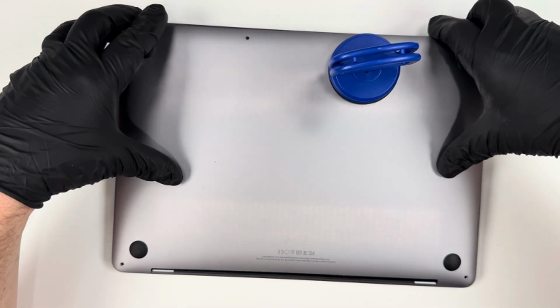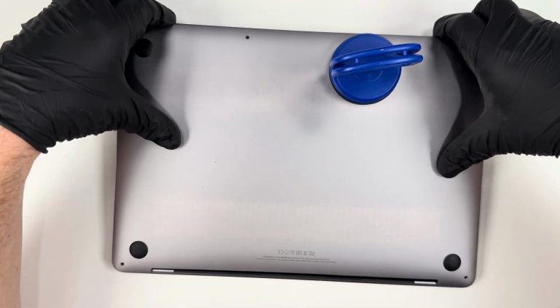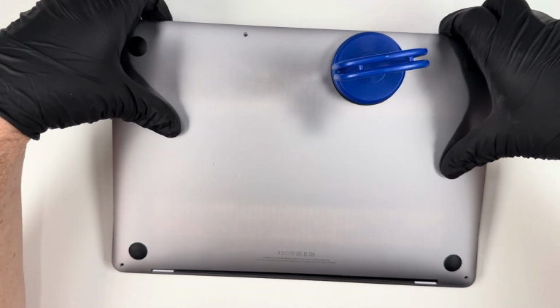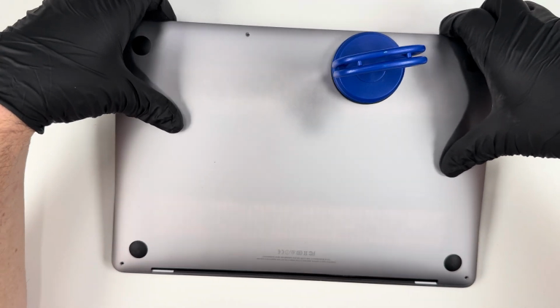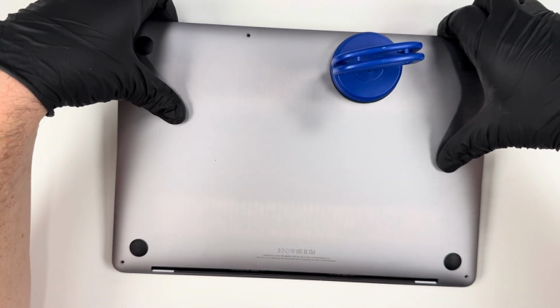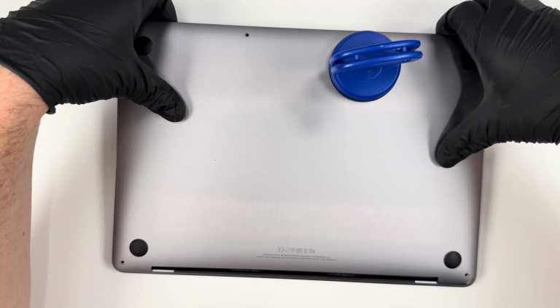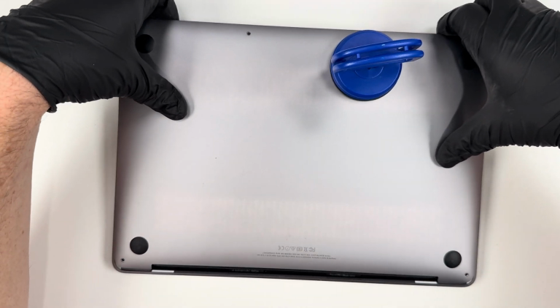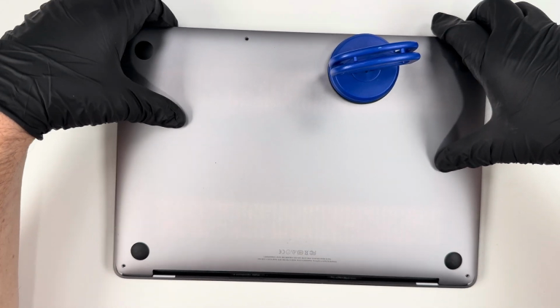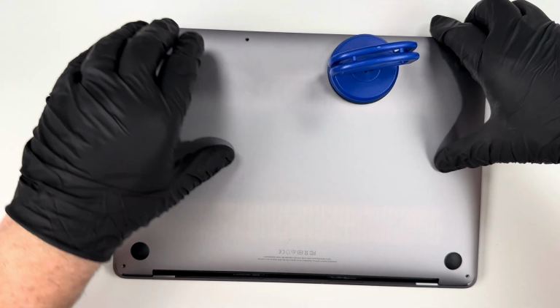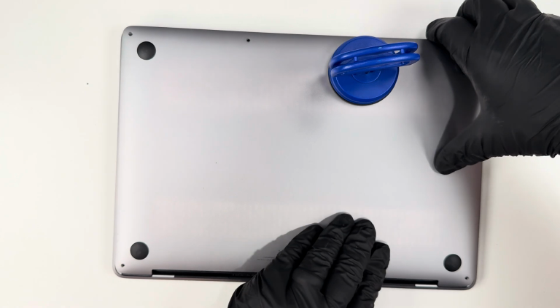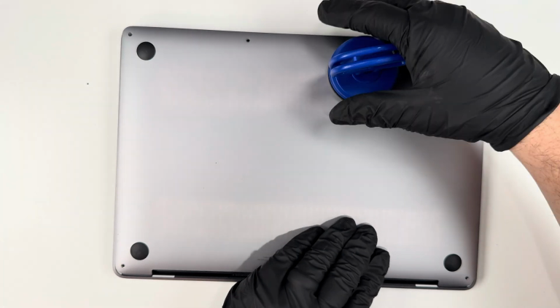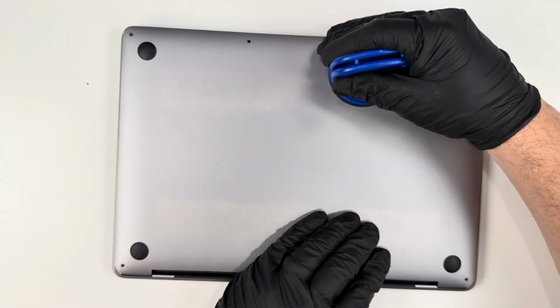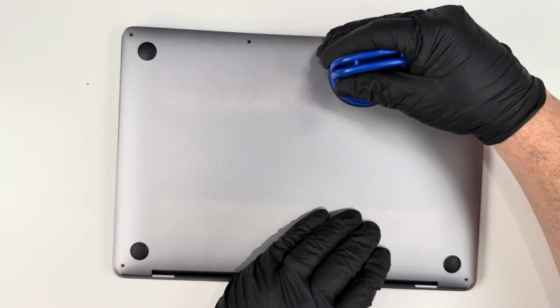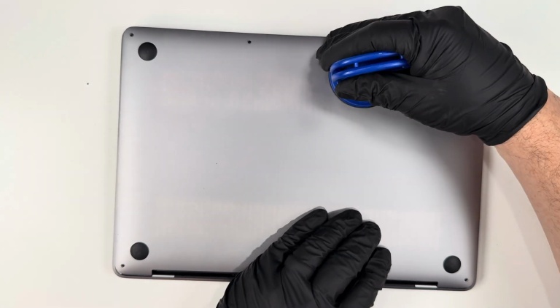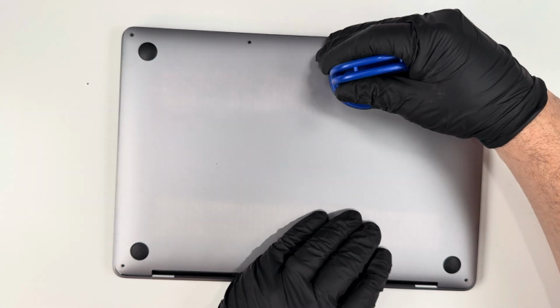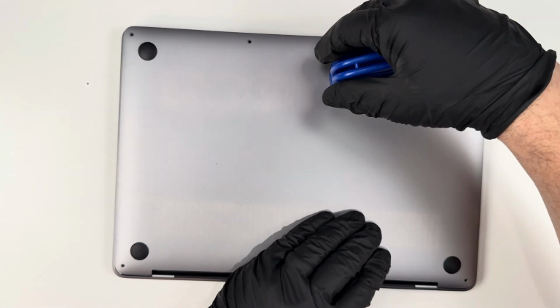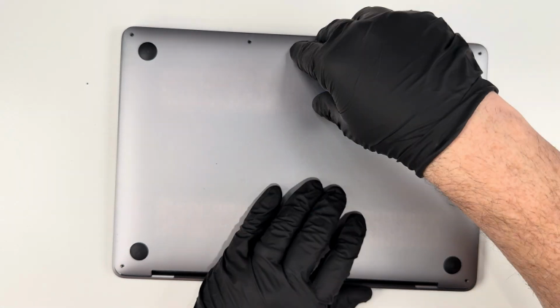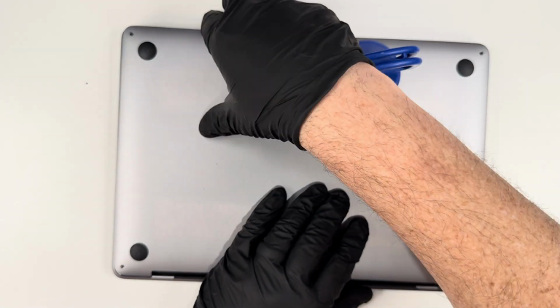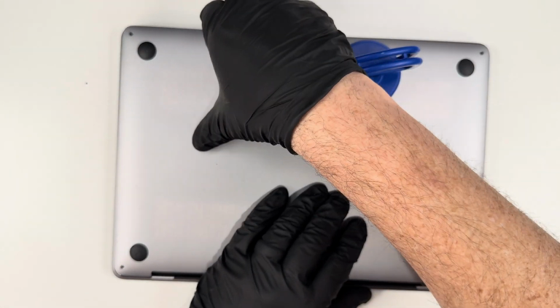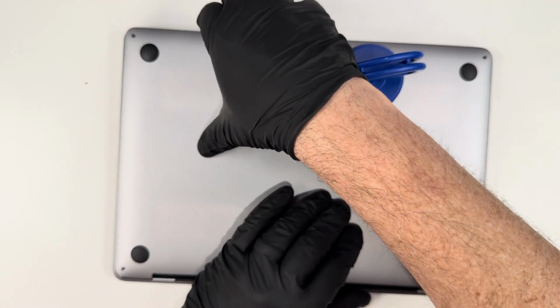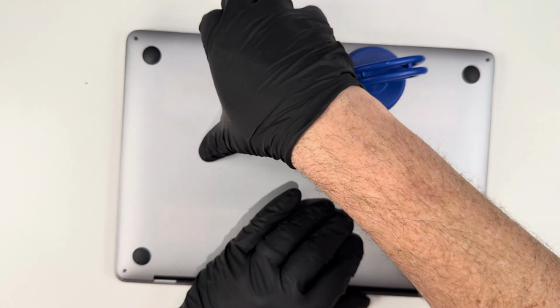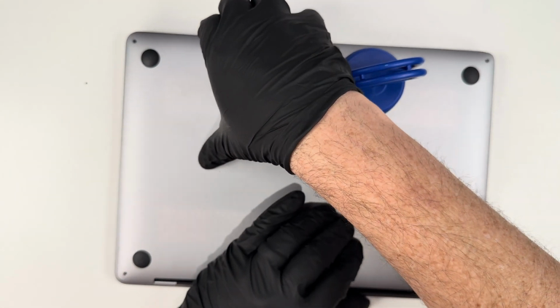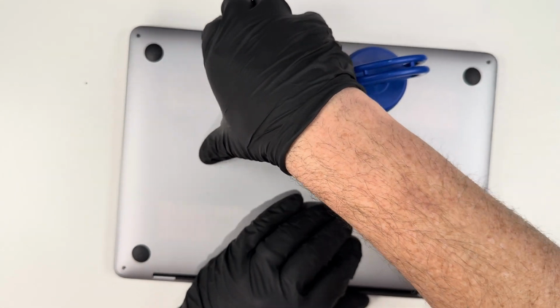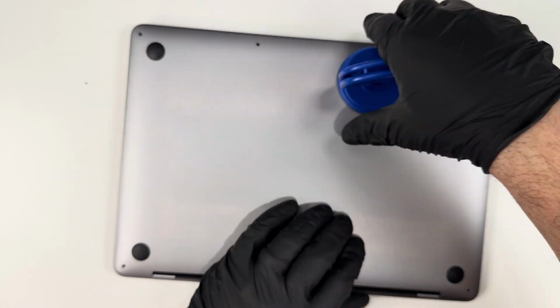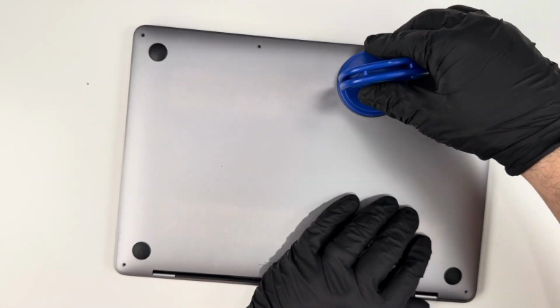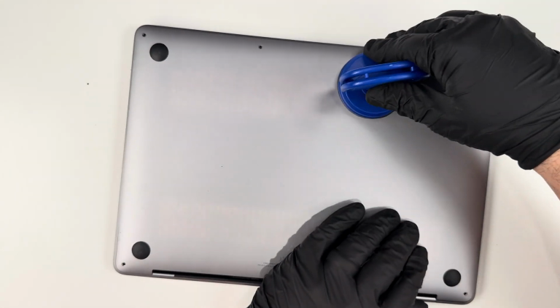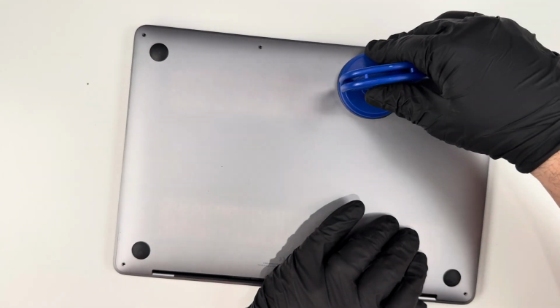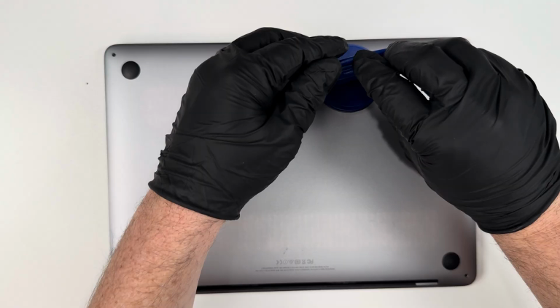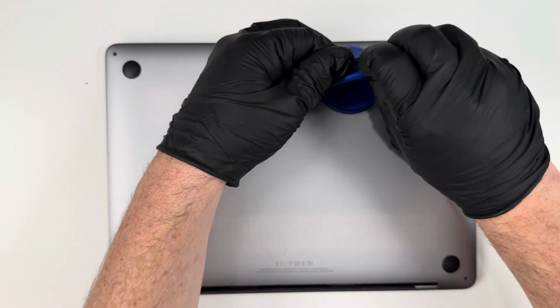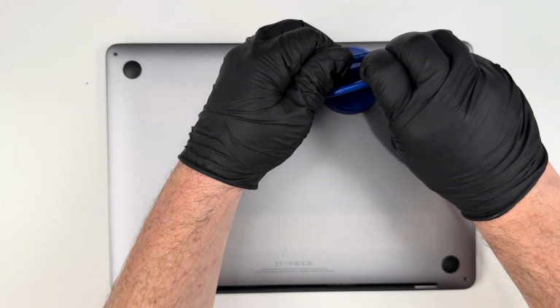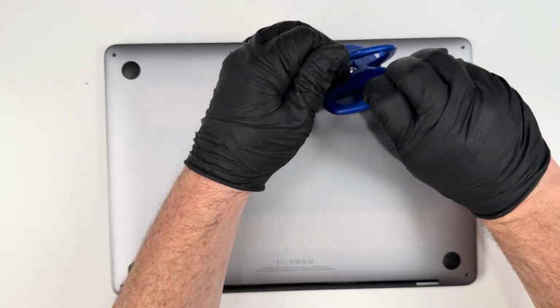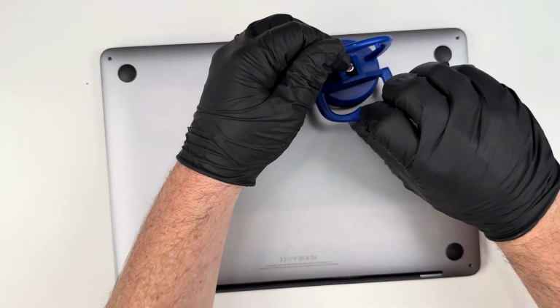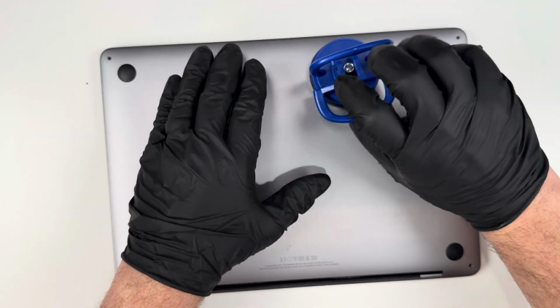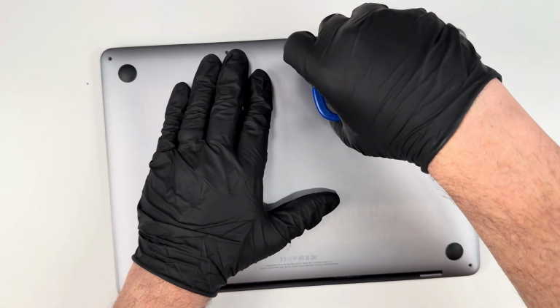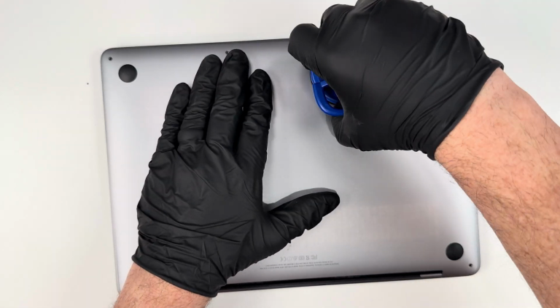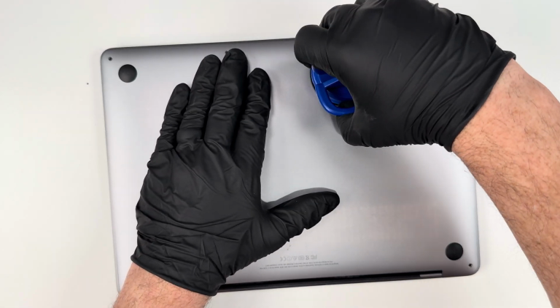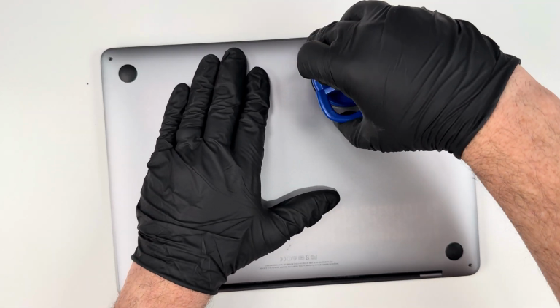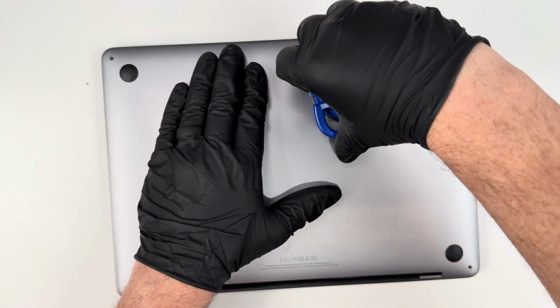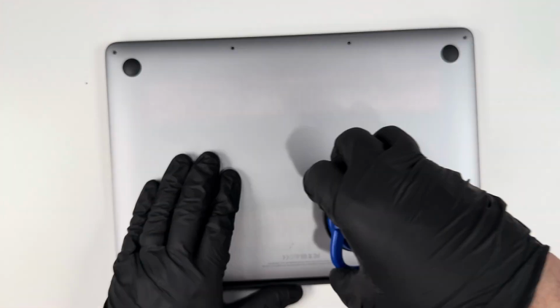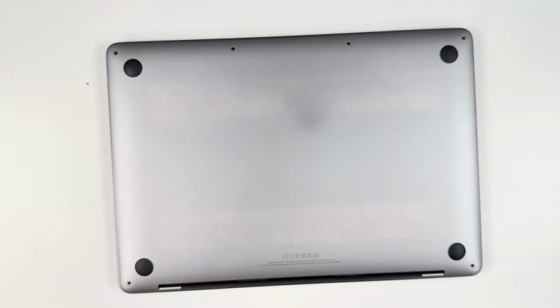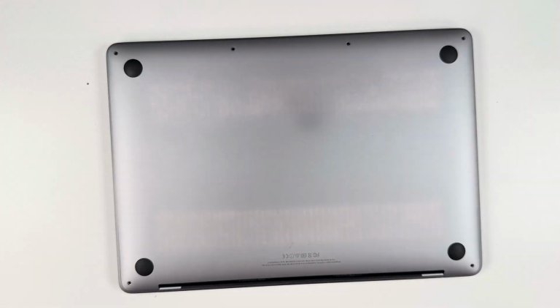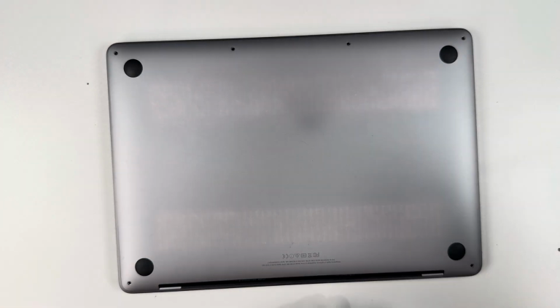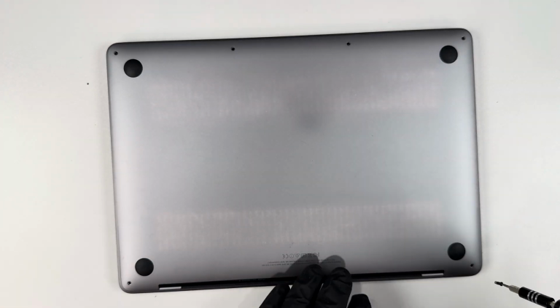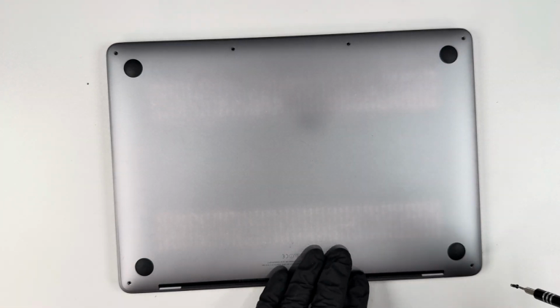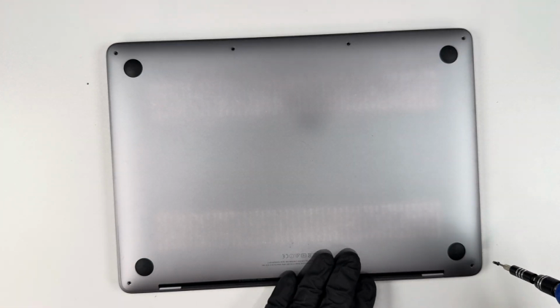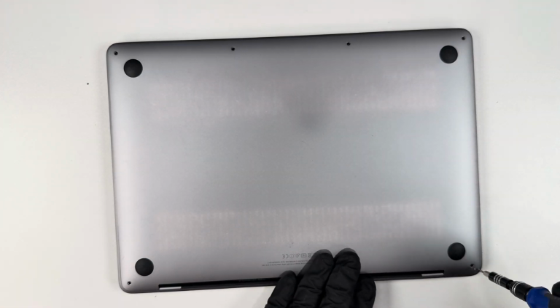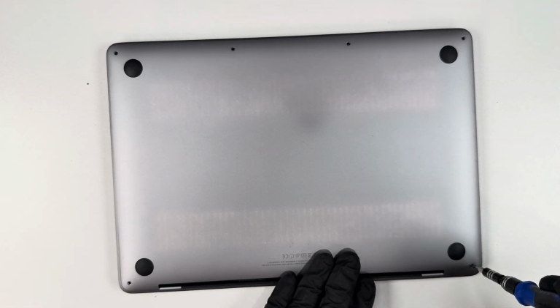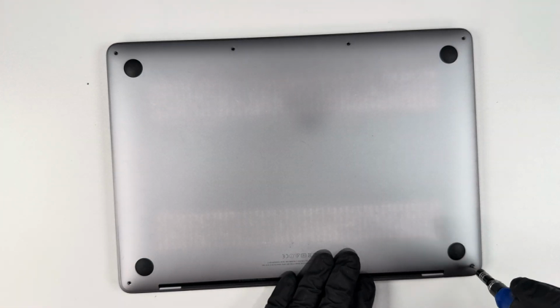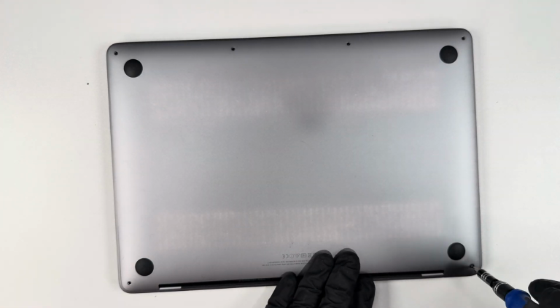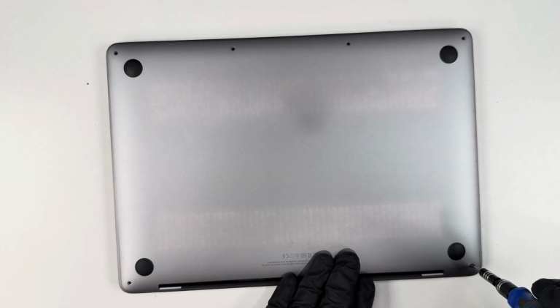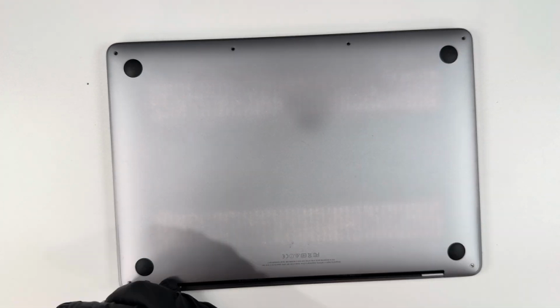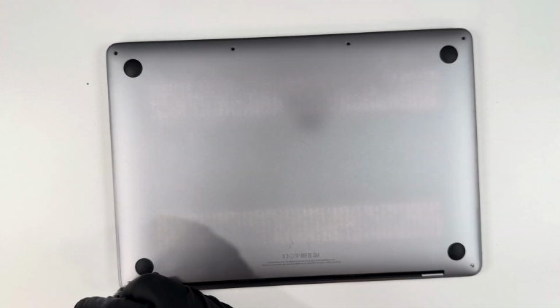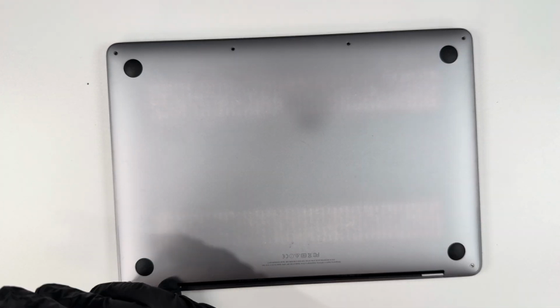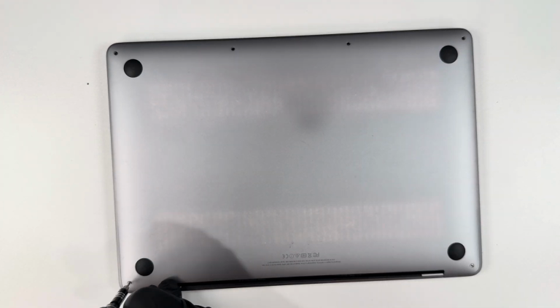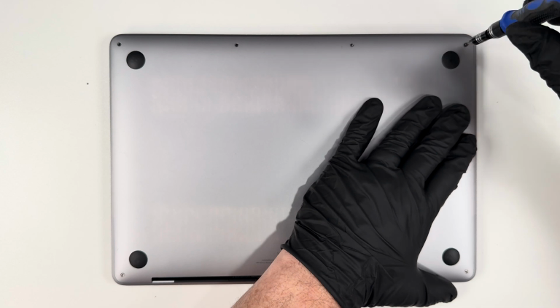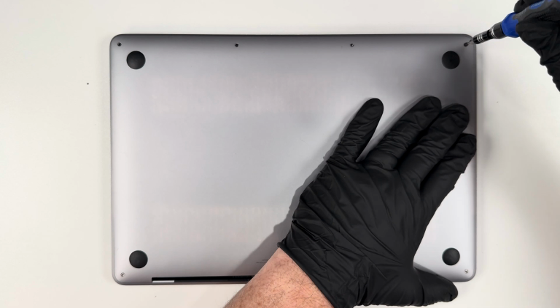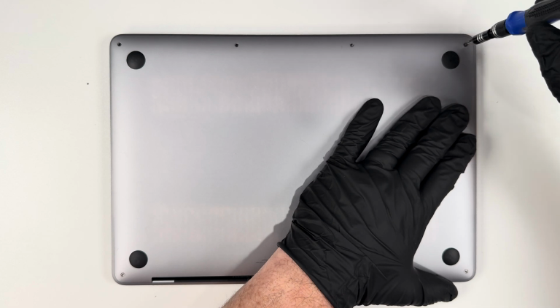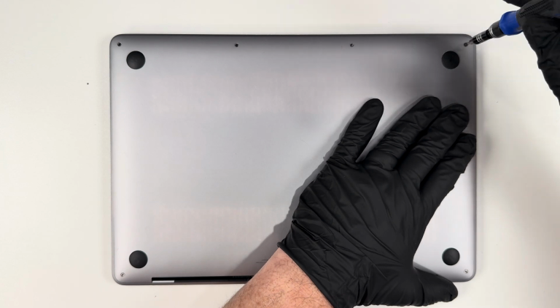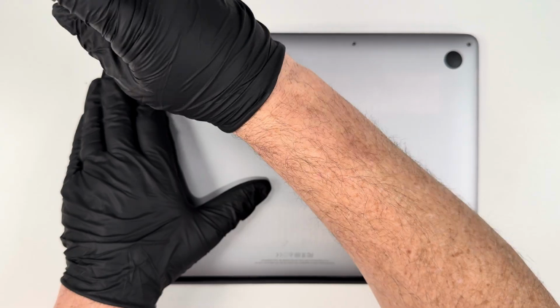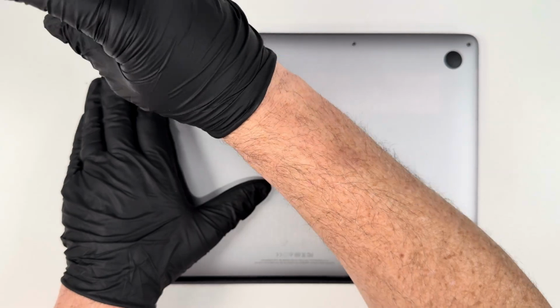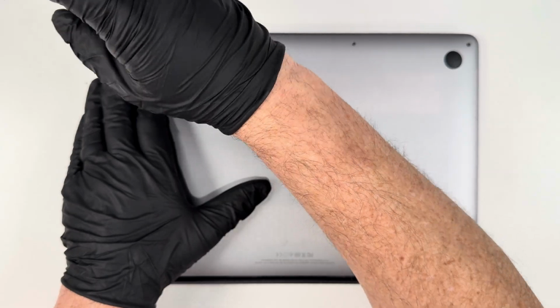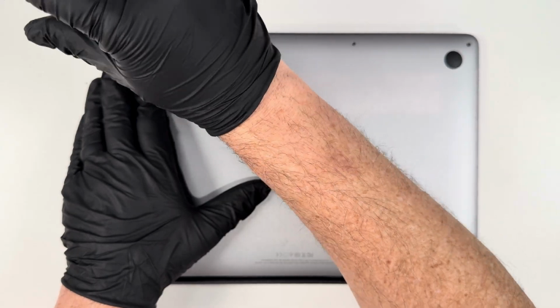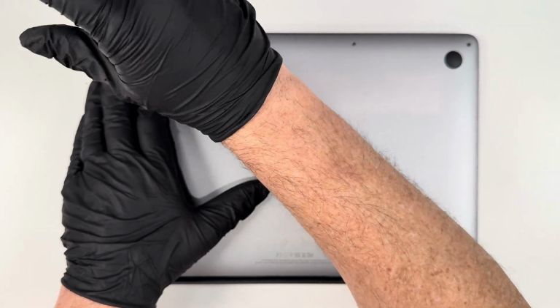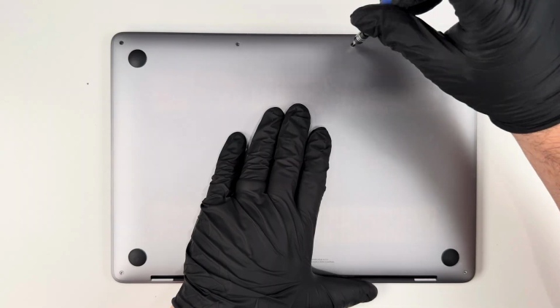When I put on the back cover, I need to slide it in towards the hinge and not push it straight down. I slide it towards the hinge because there are little hooks that lock it in place.